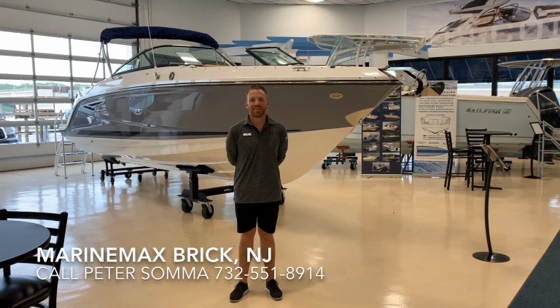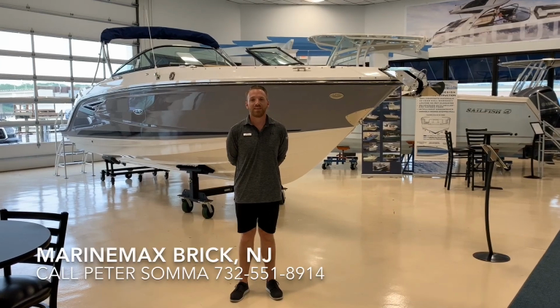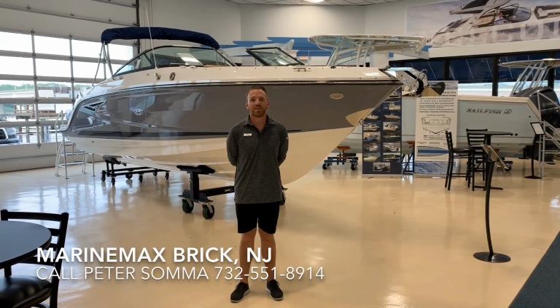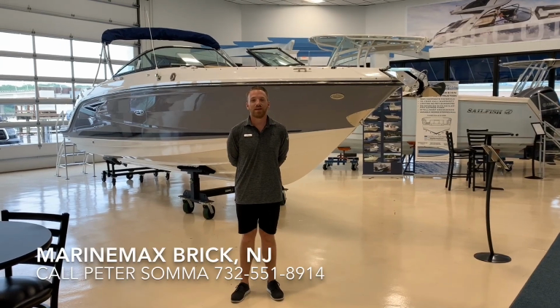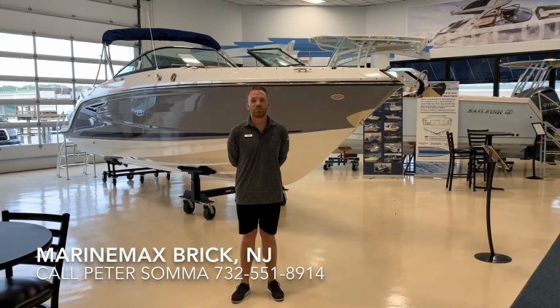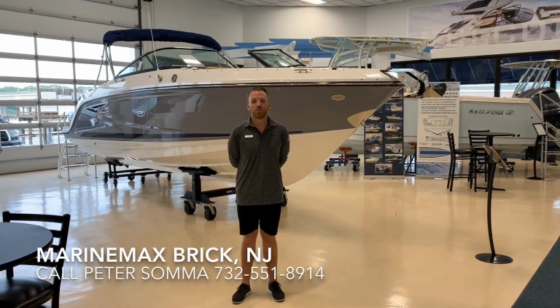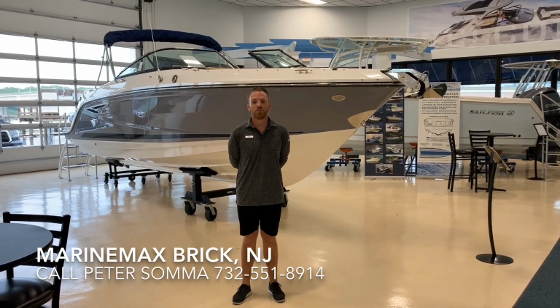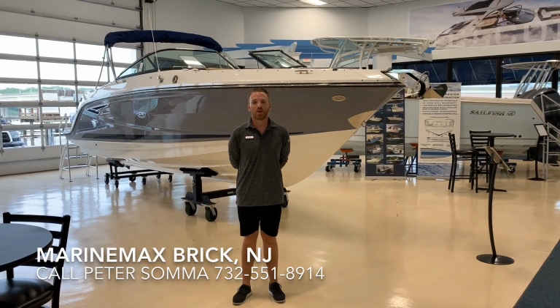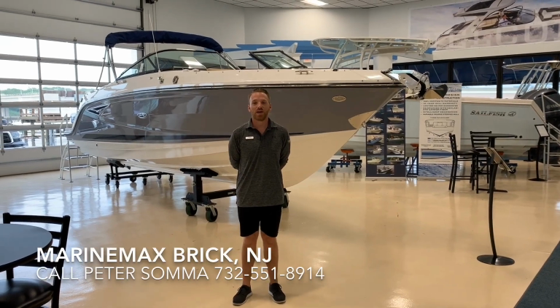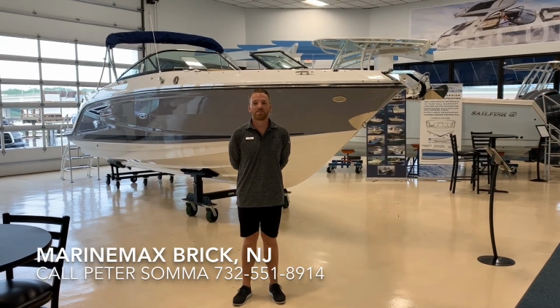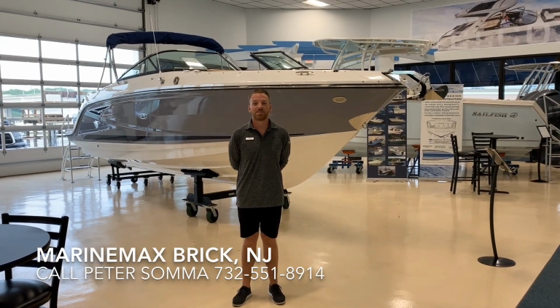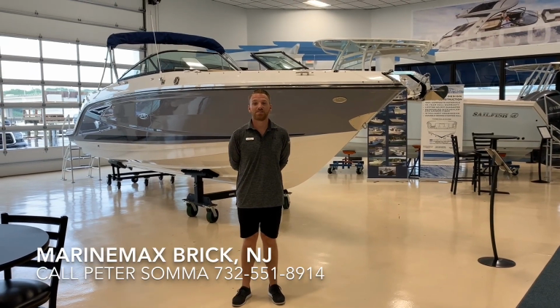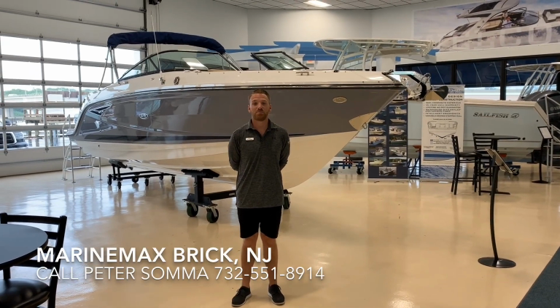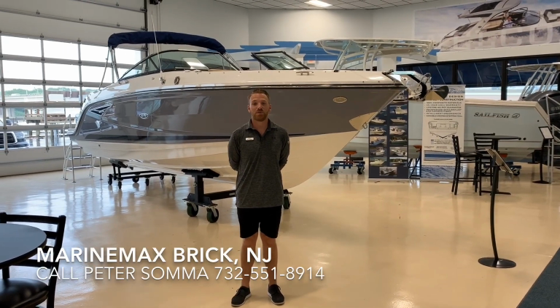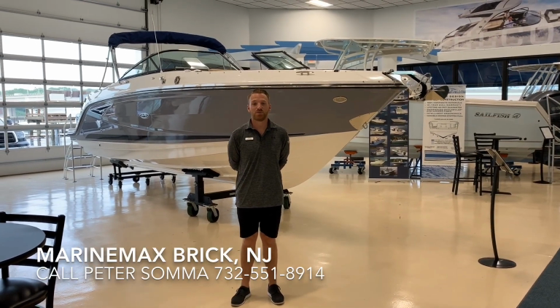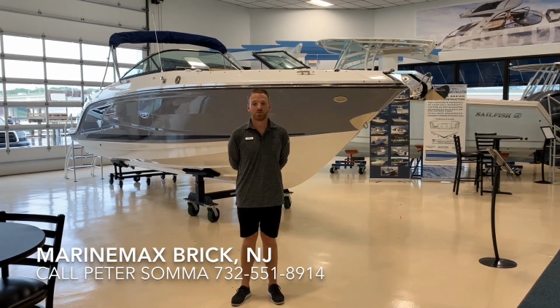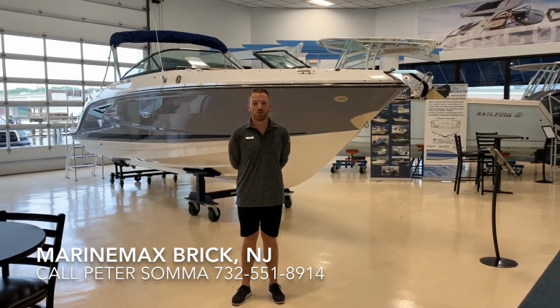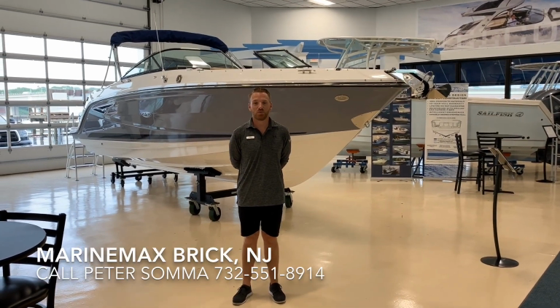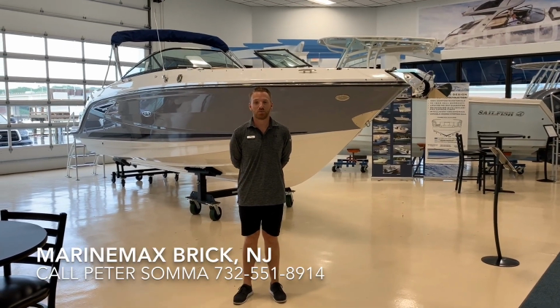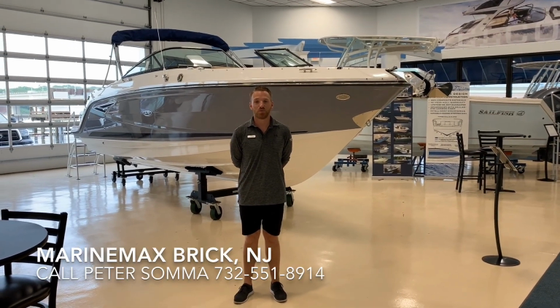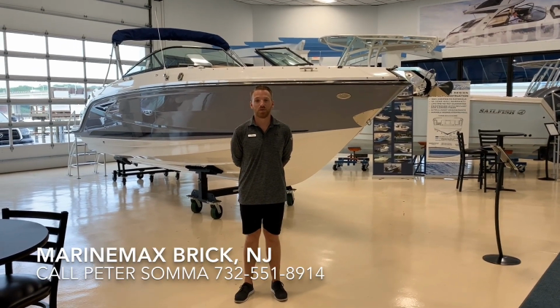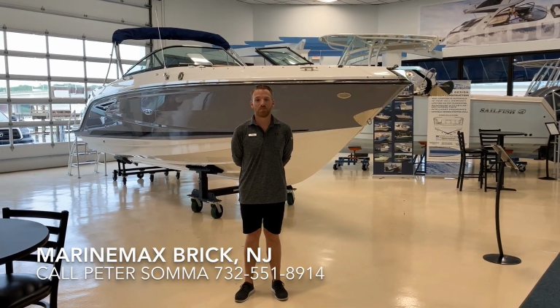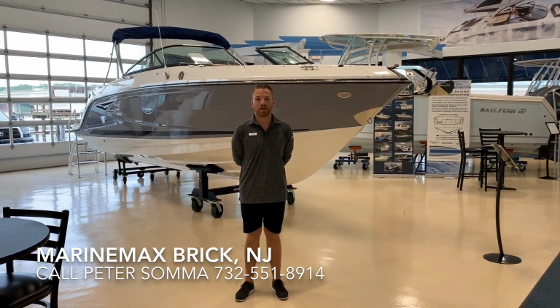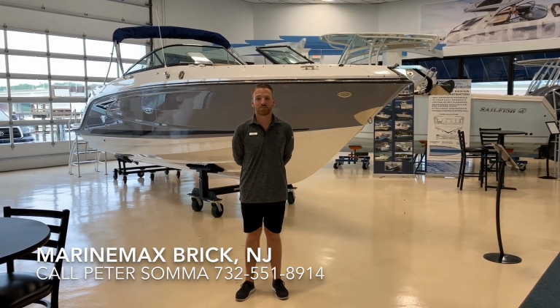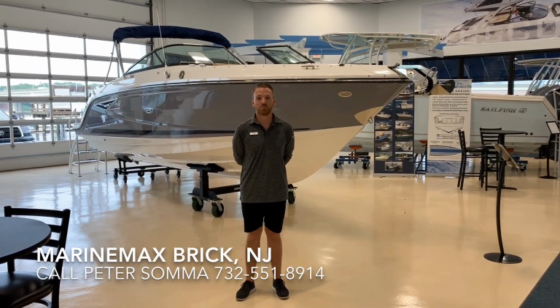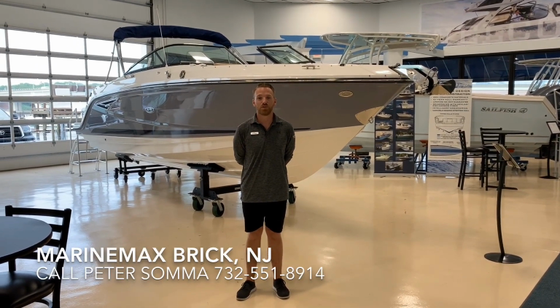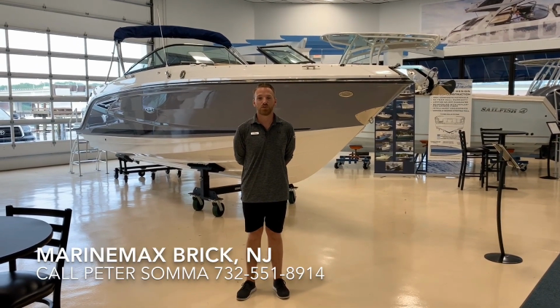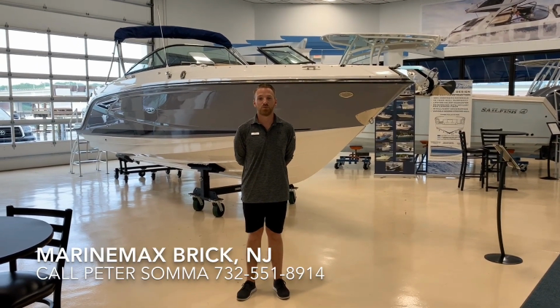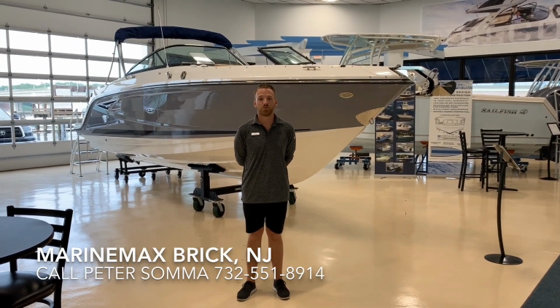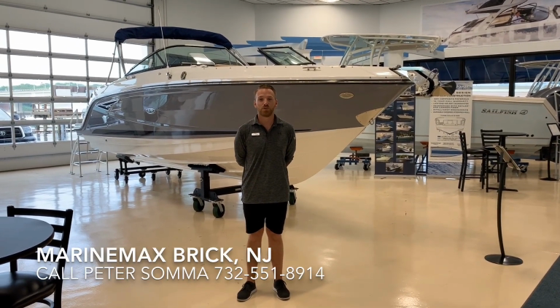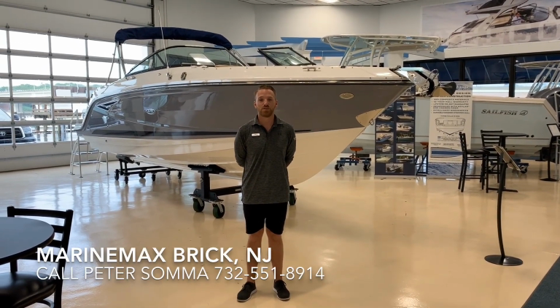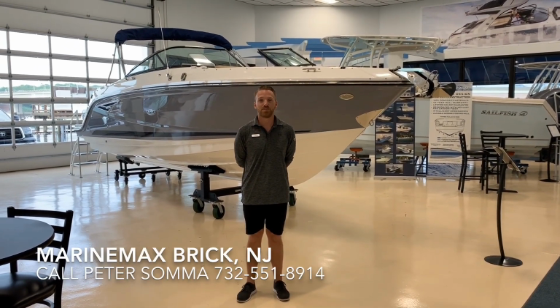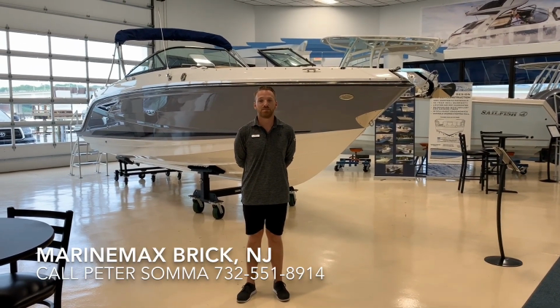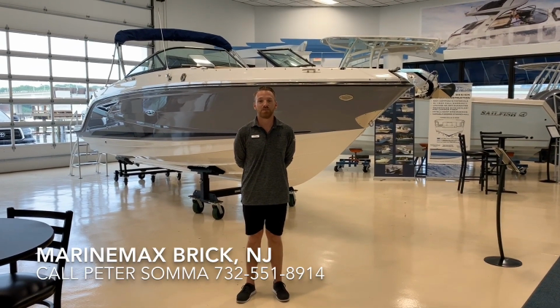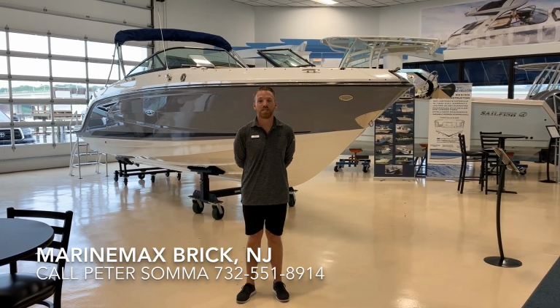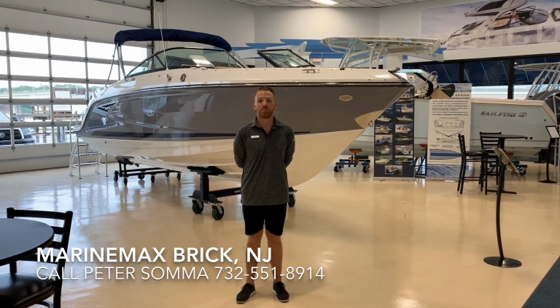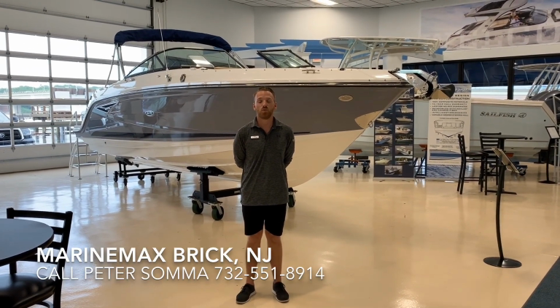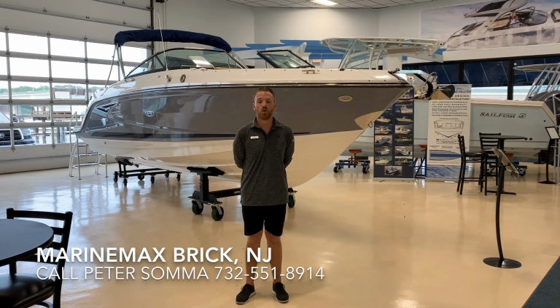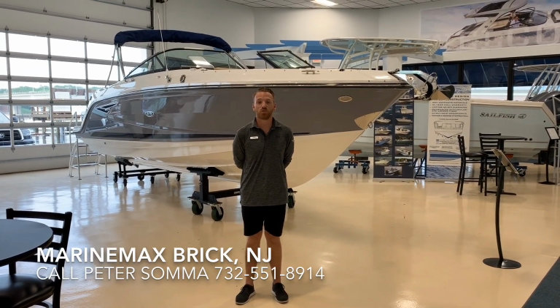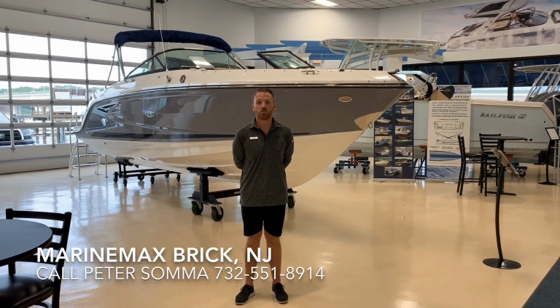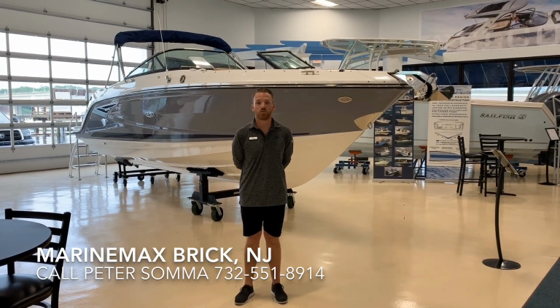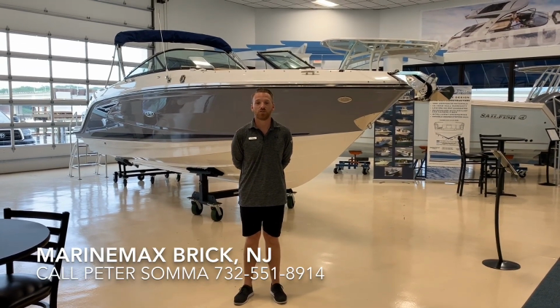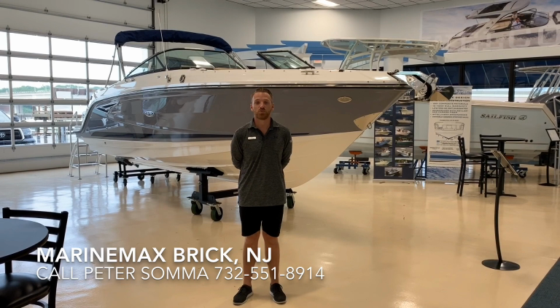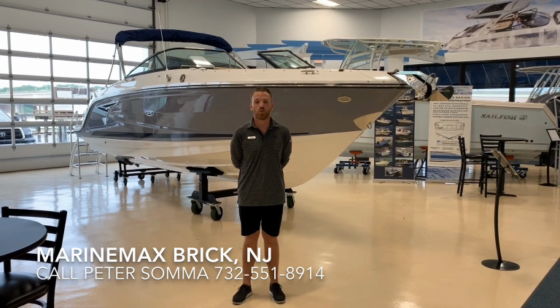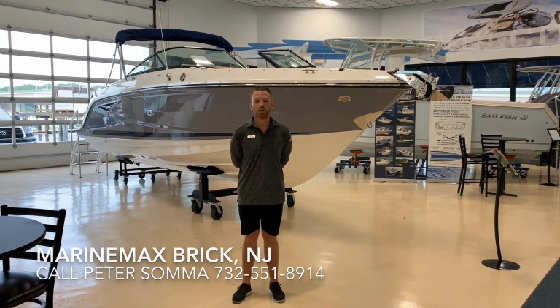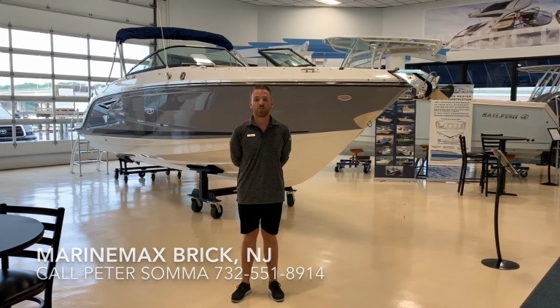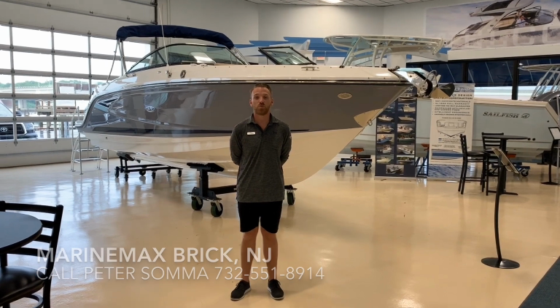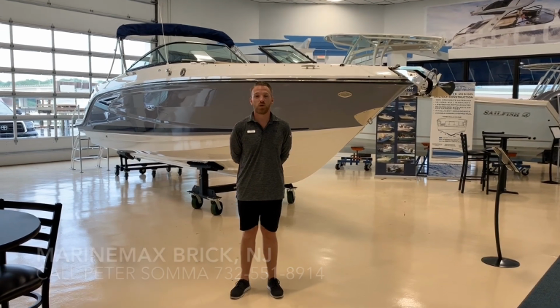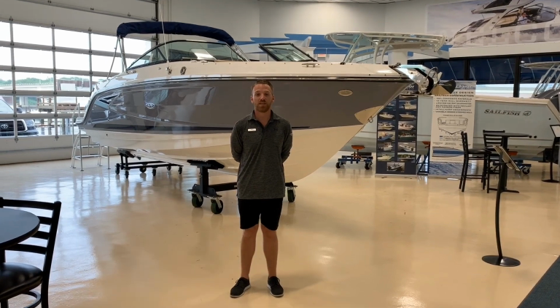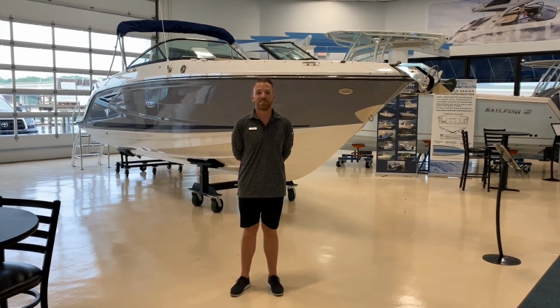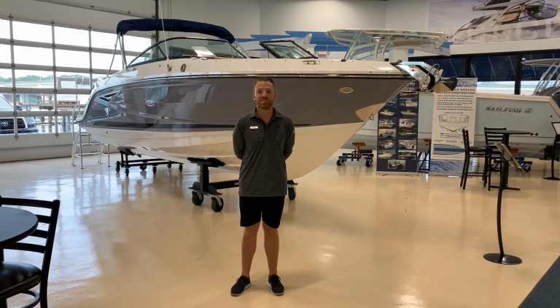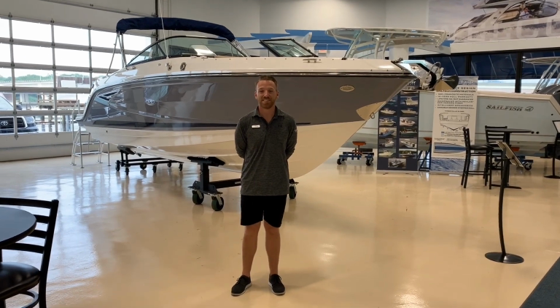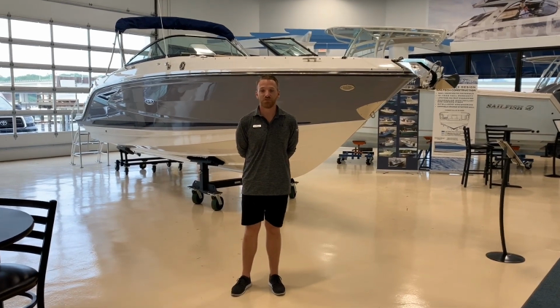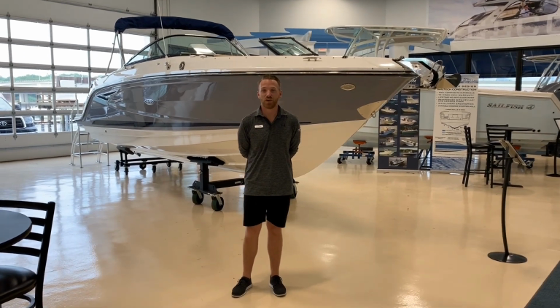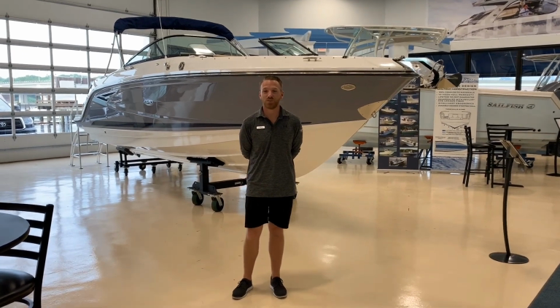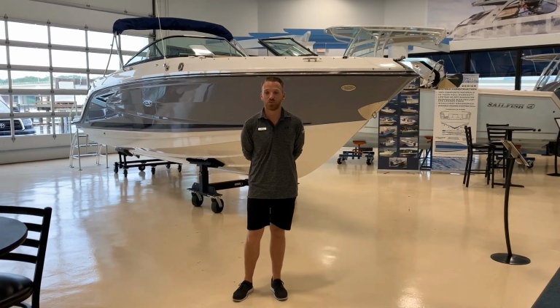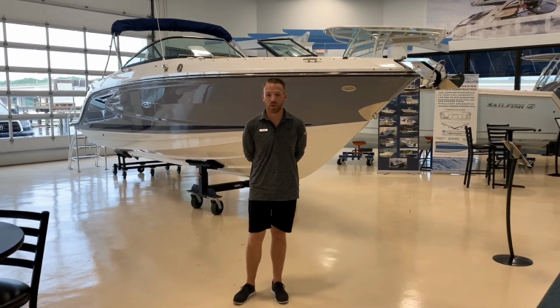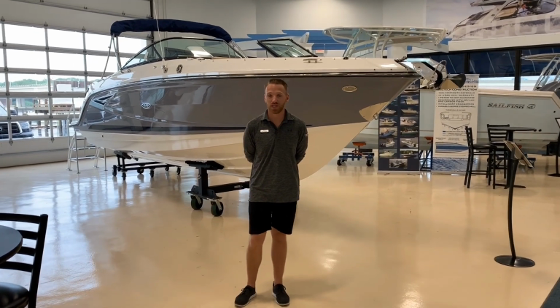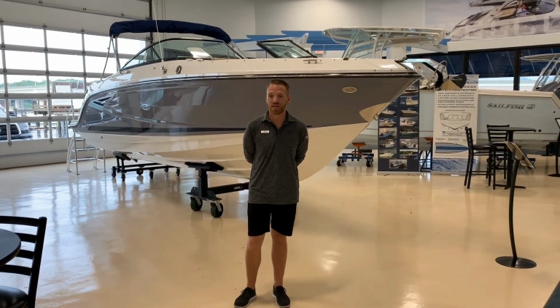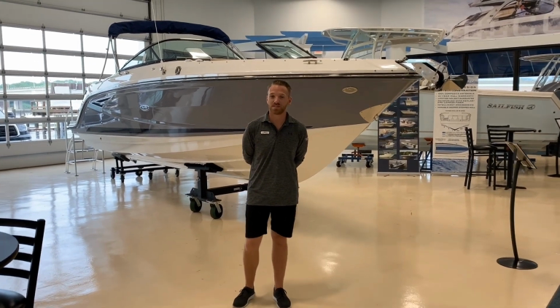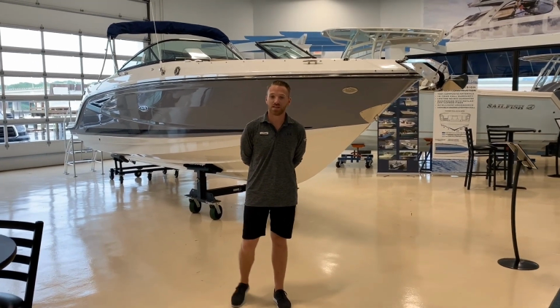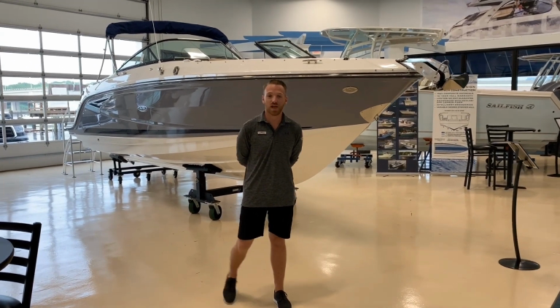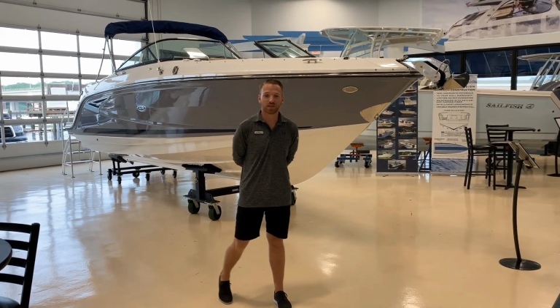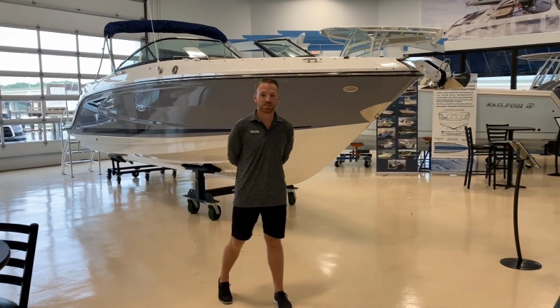Good afternoon guys, this is Peter Stom with Marine Max in Brick, New Jersey. I'm going to give you a walkthrough of our 2020 C-Ray 280 SLX.